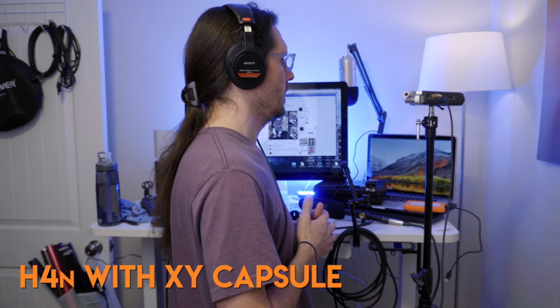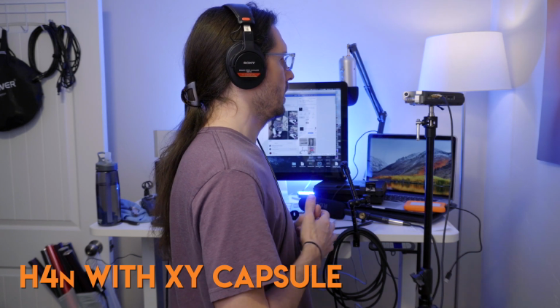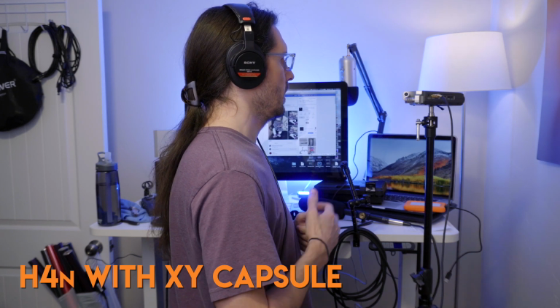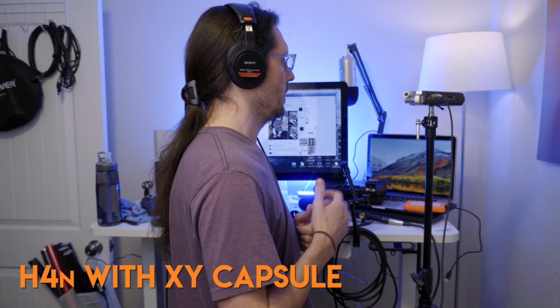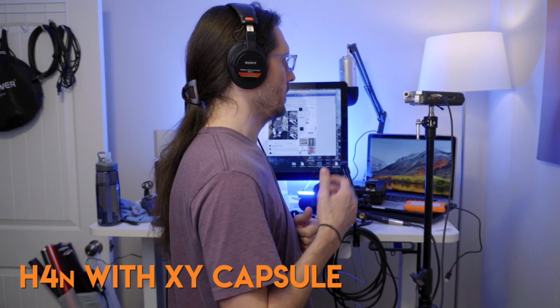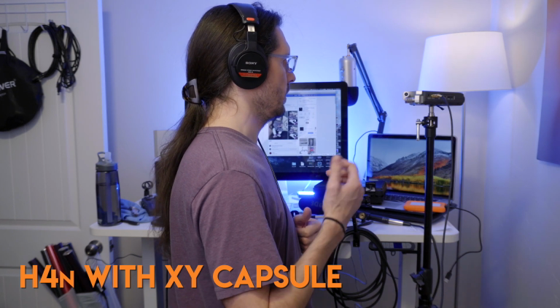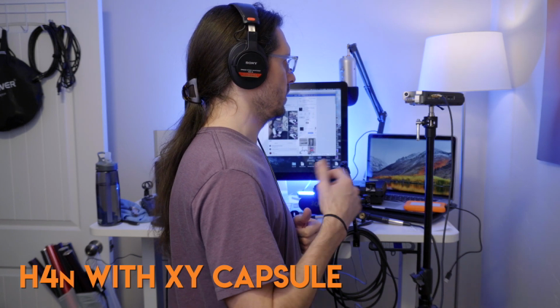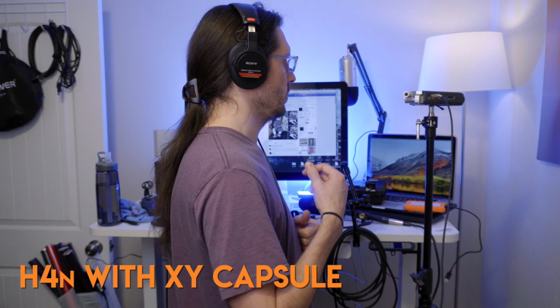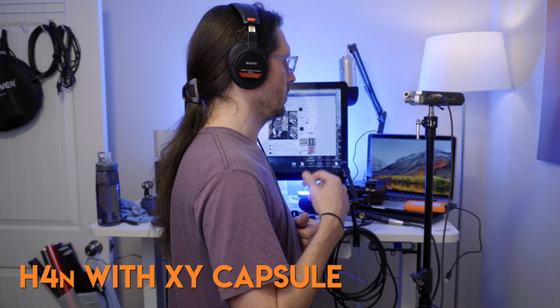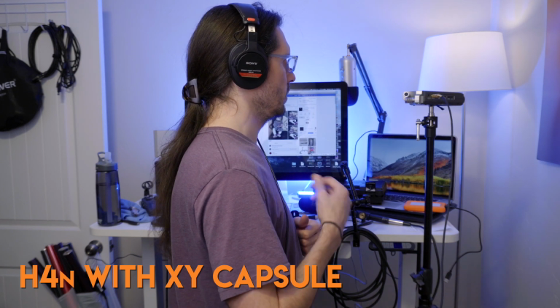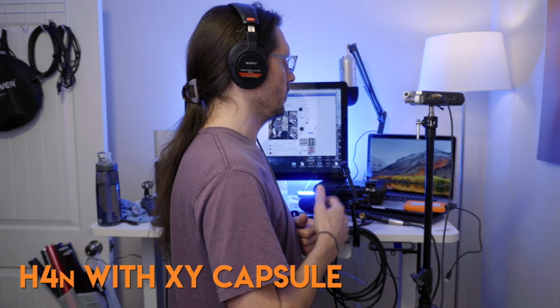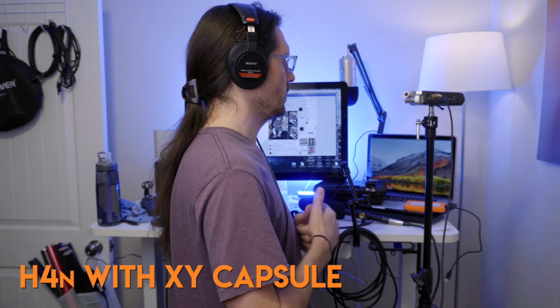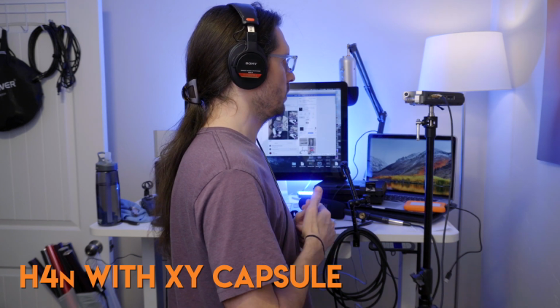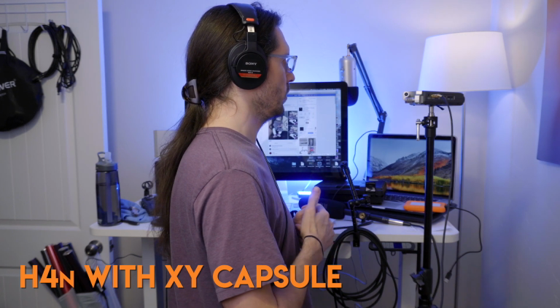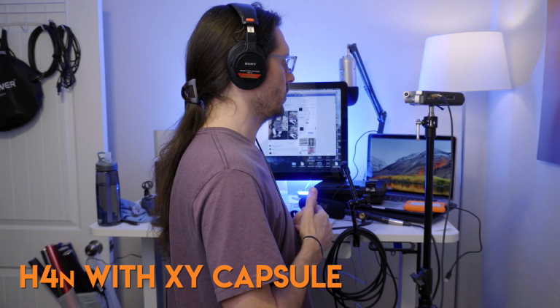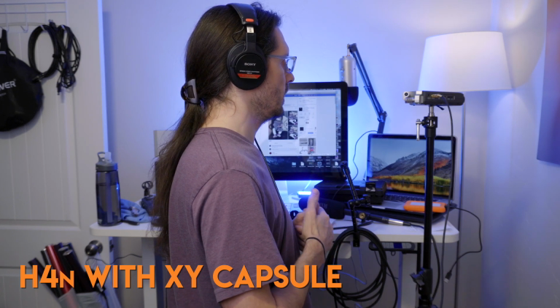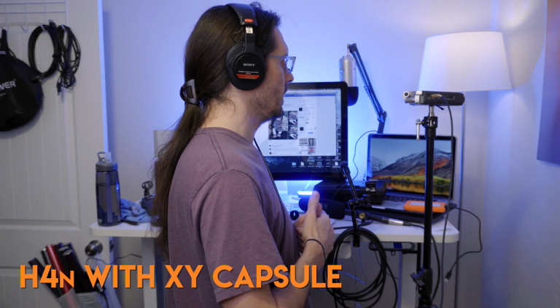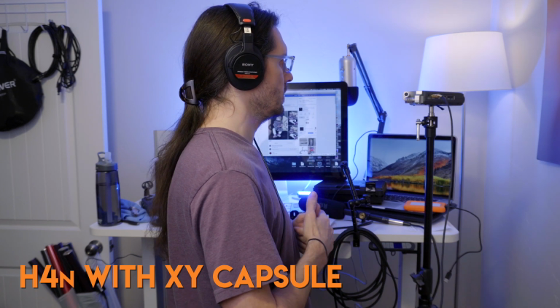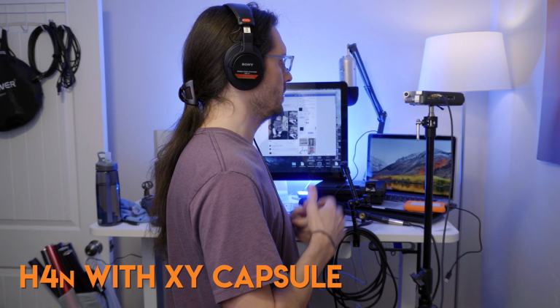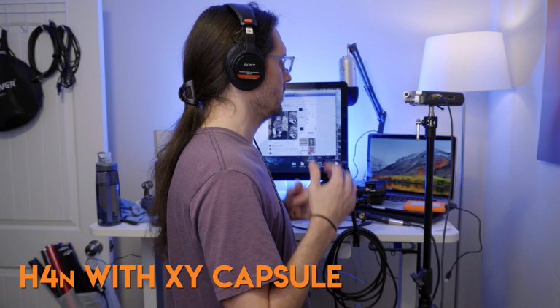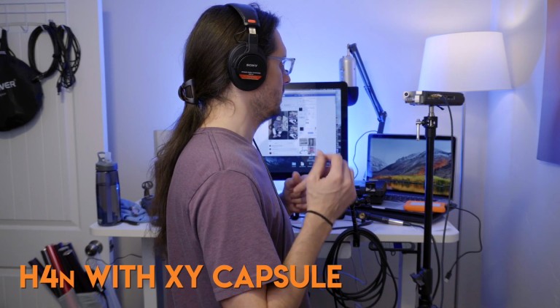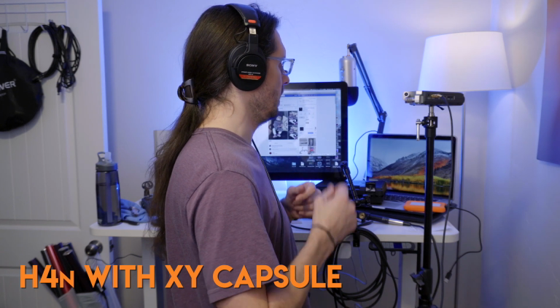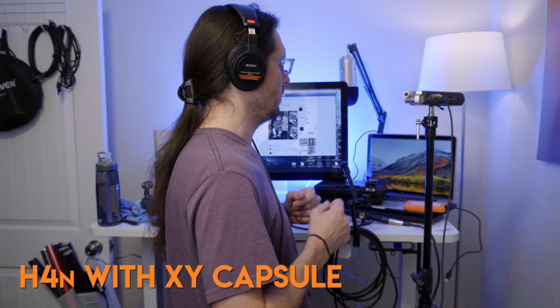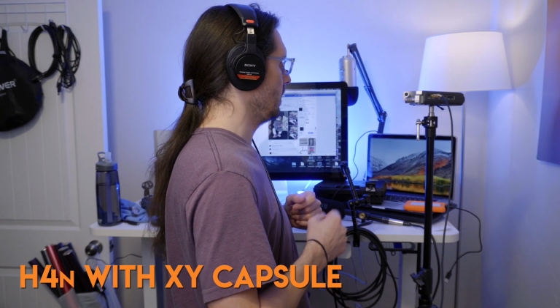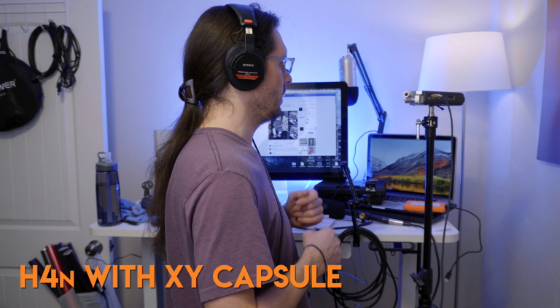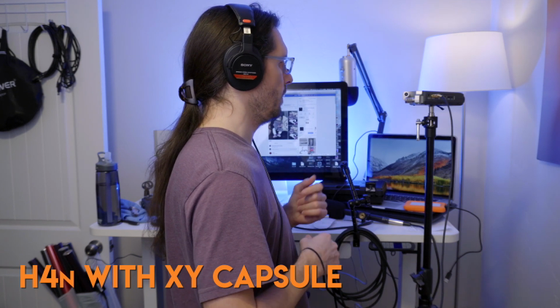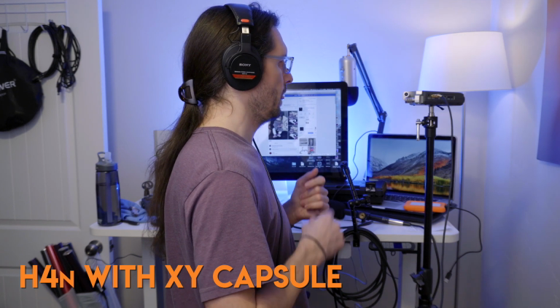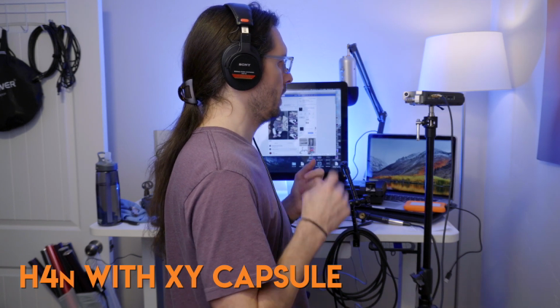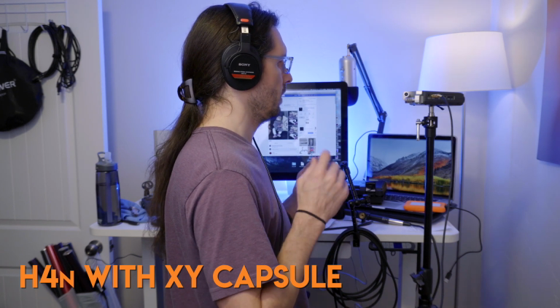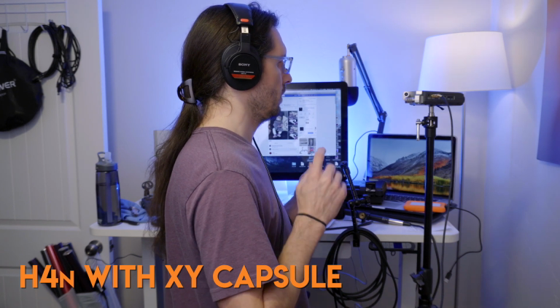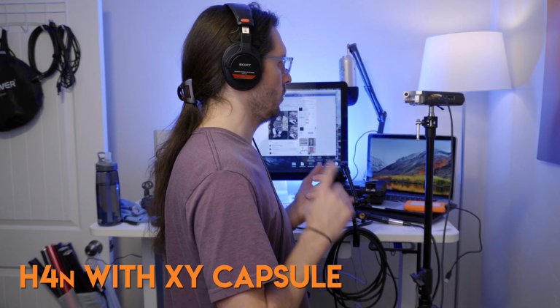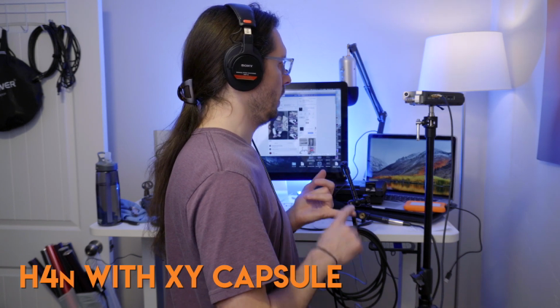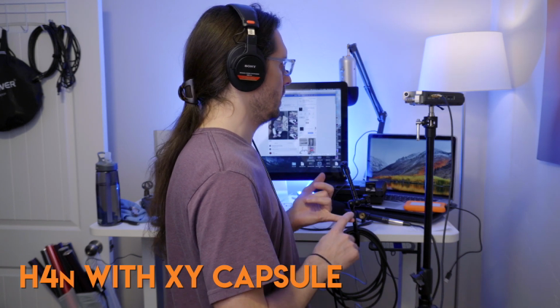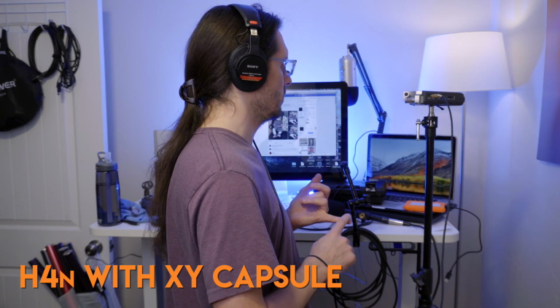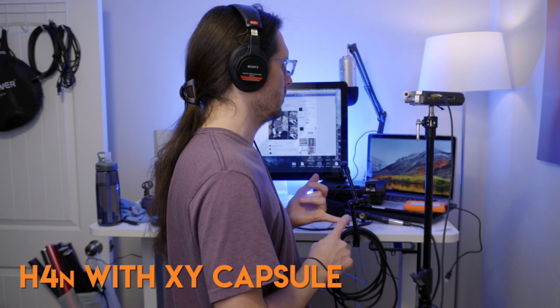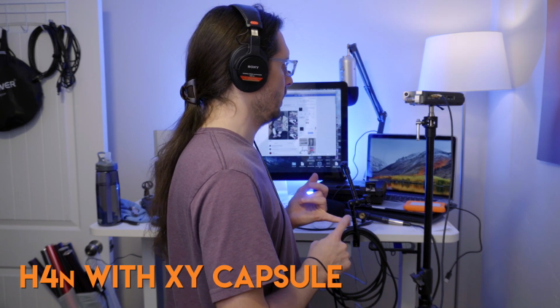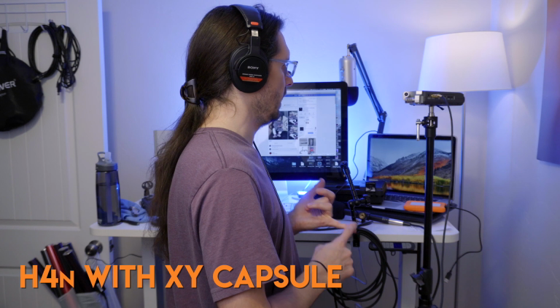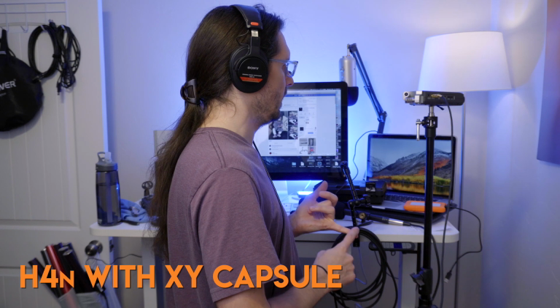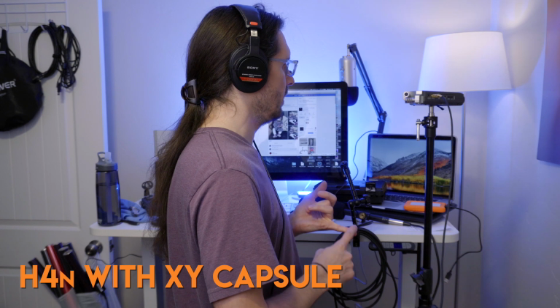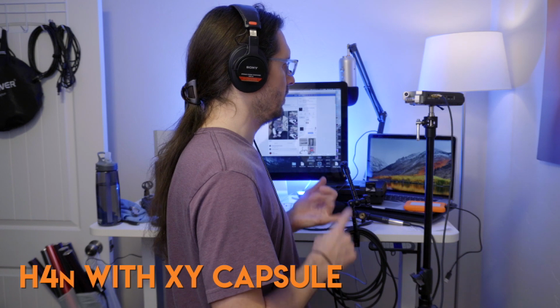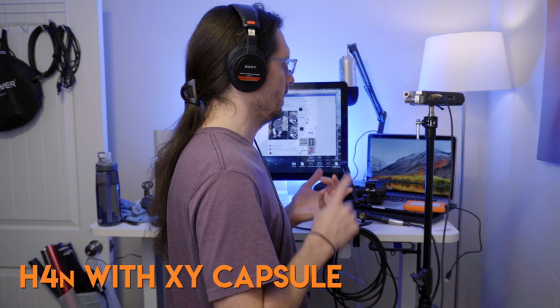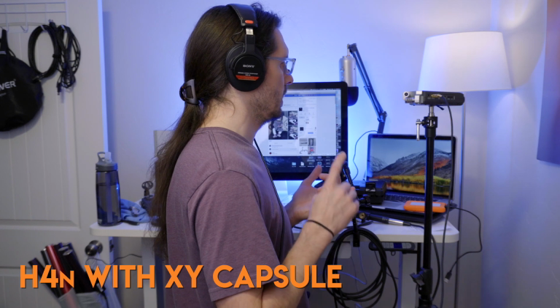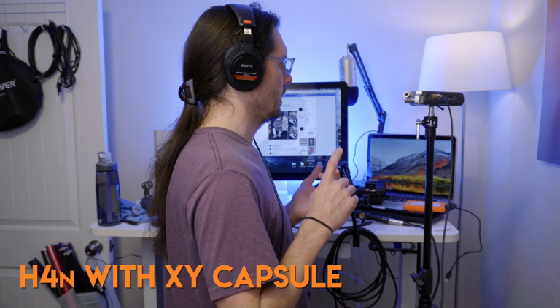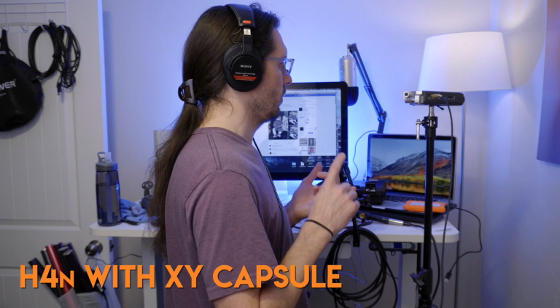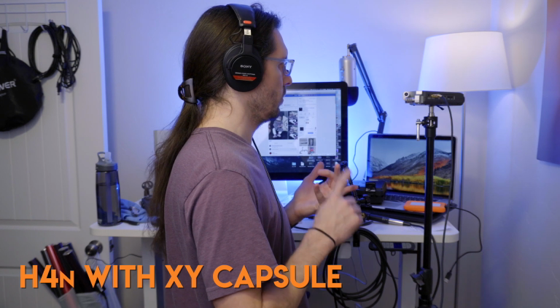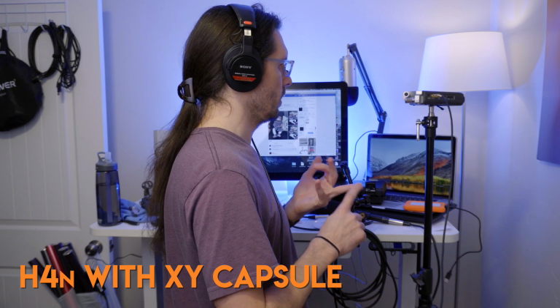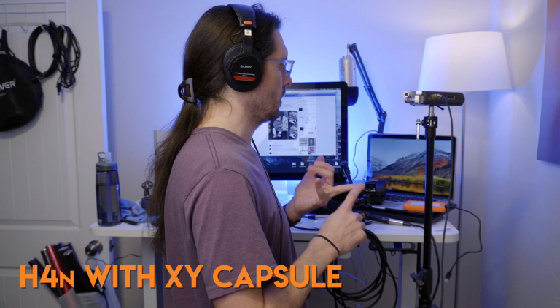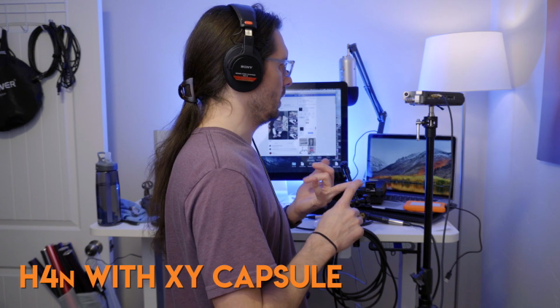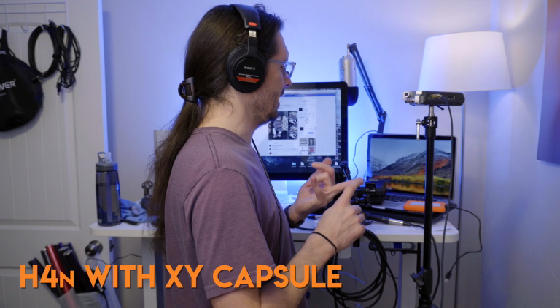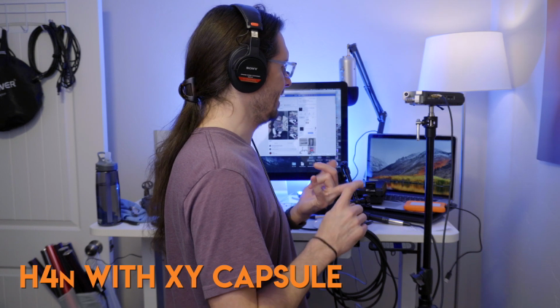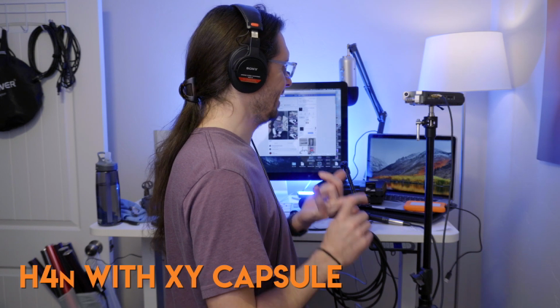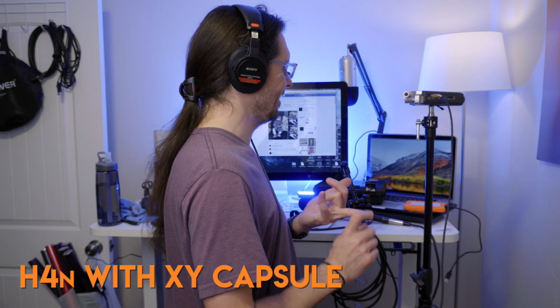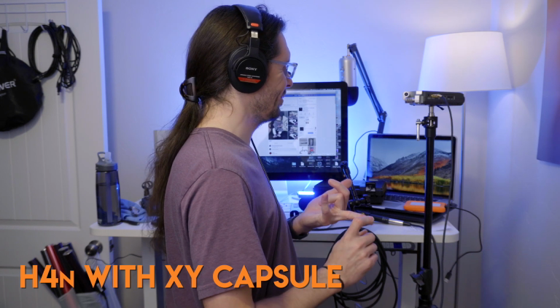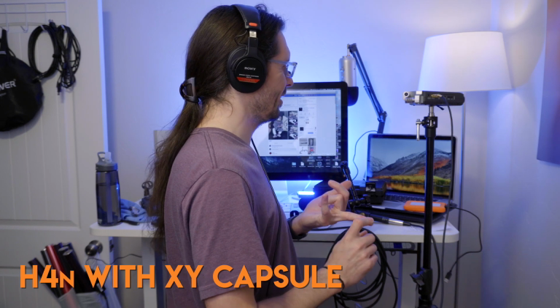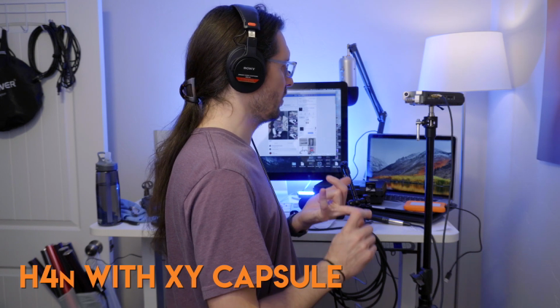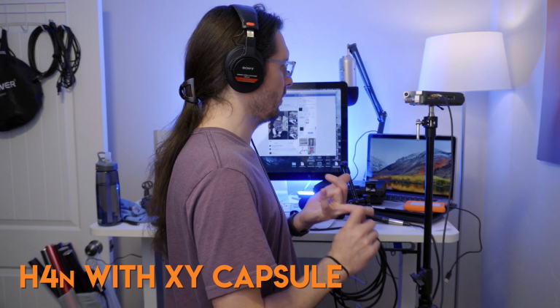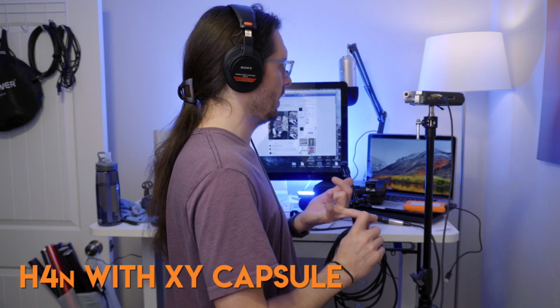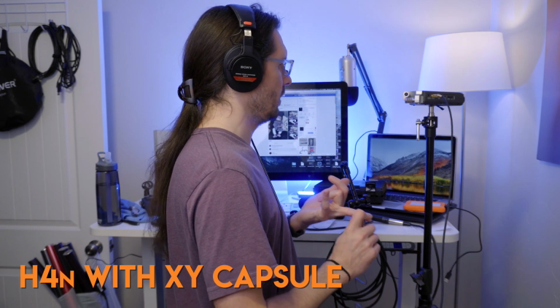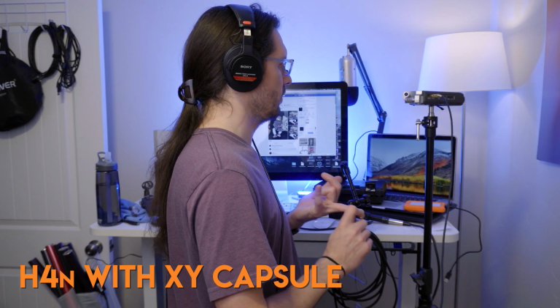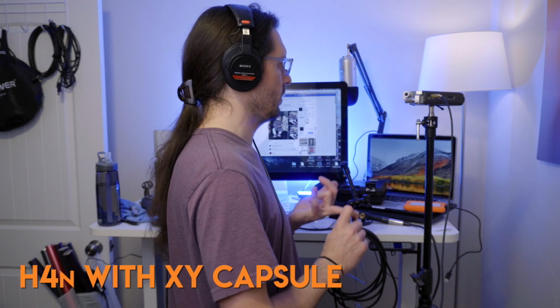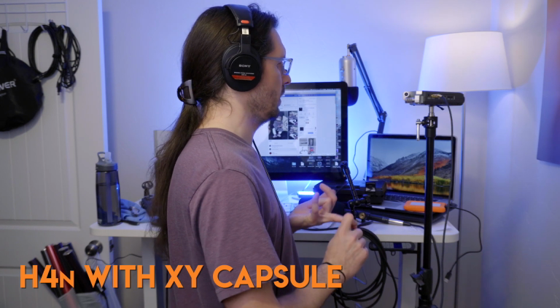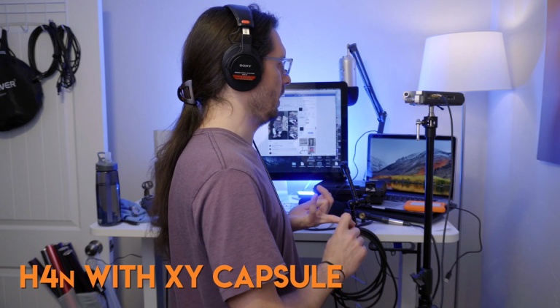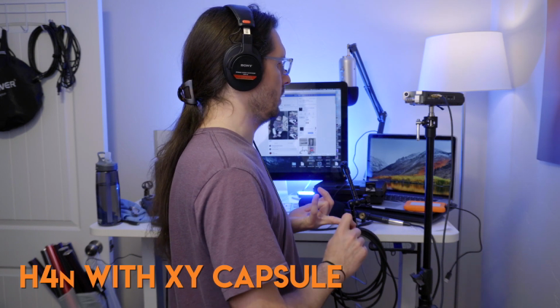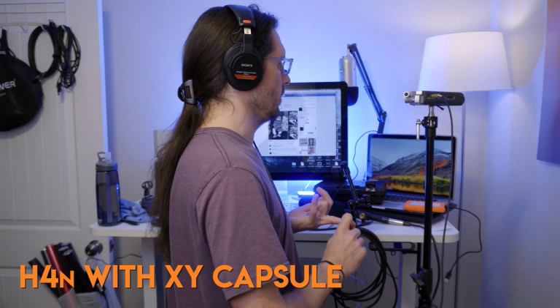And then I'm going to do a noise floor test. Same thing — quietest room I have with a little bit of a fan from the Atomos.